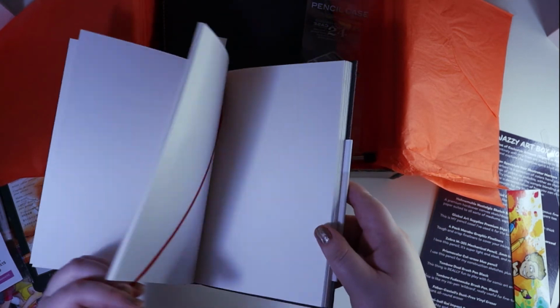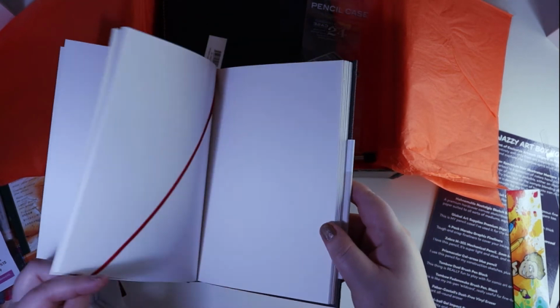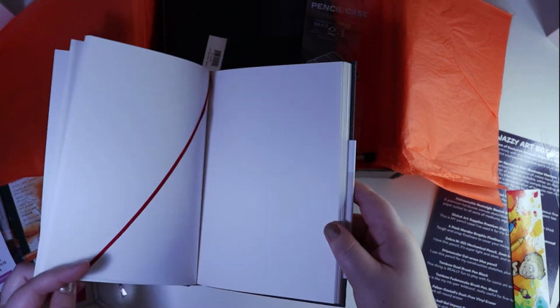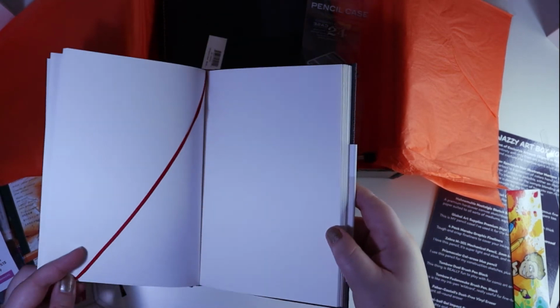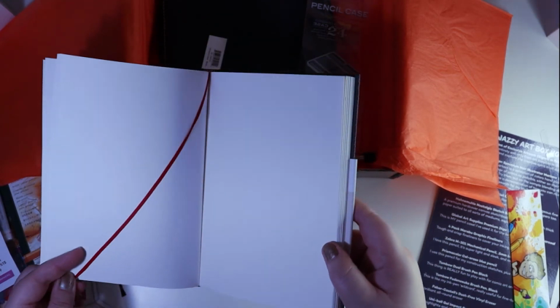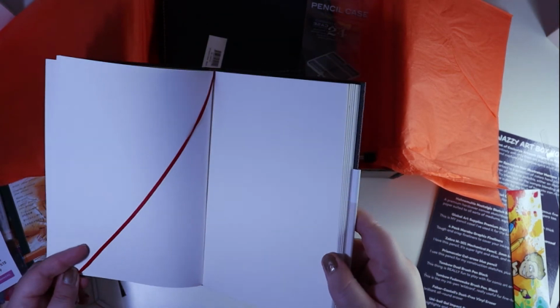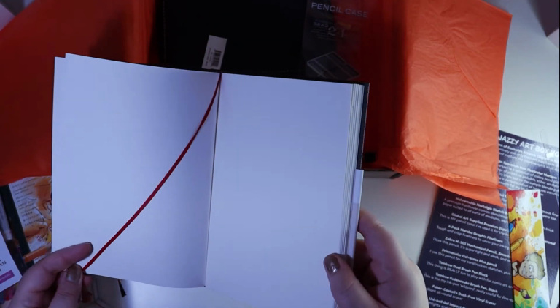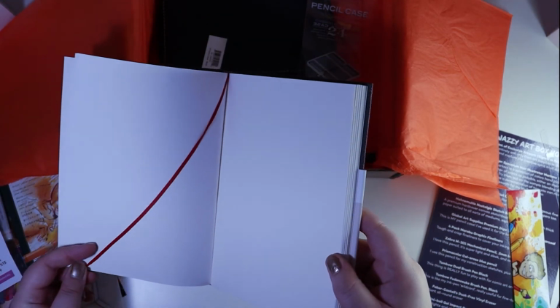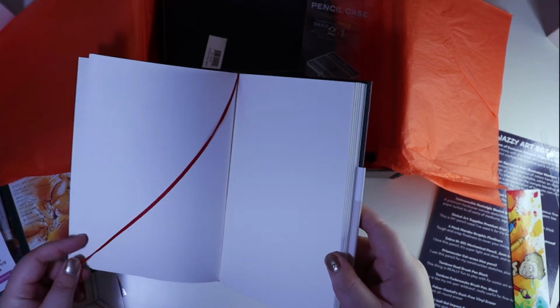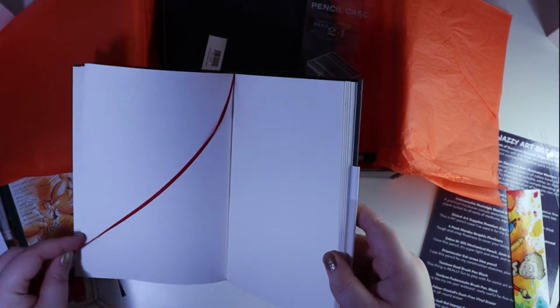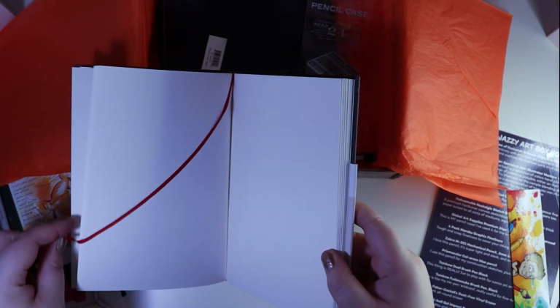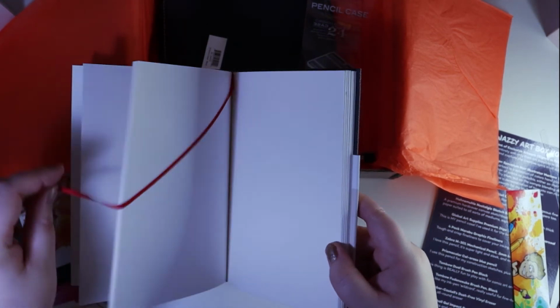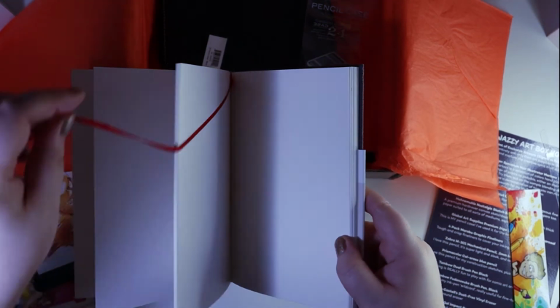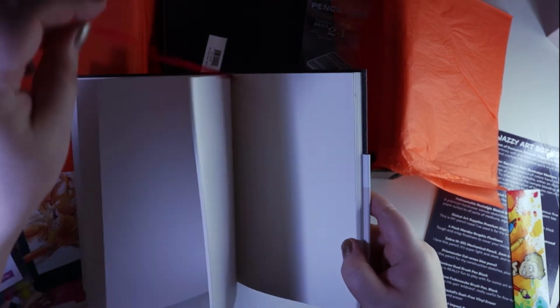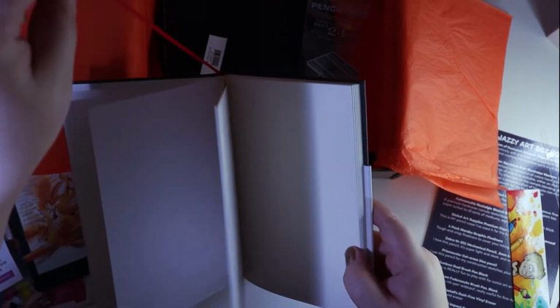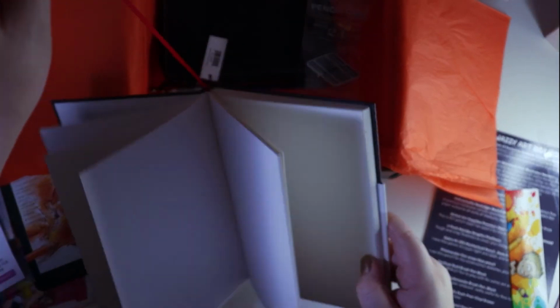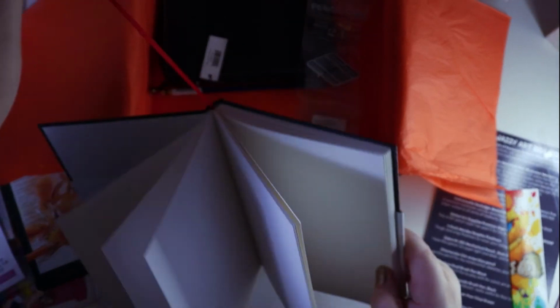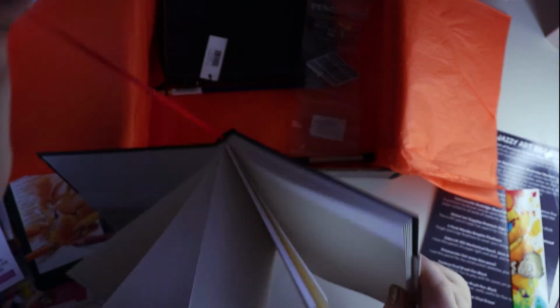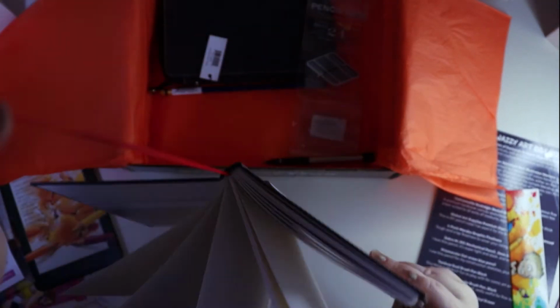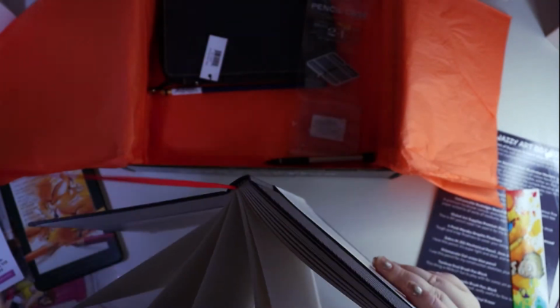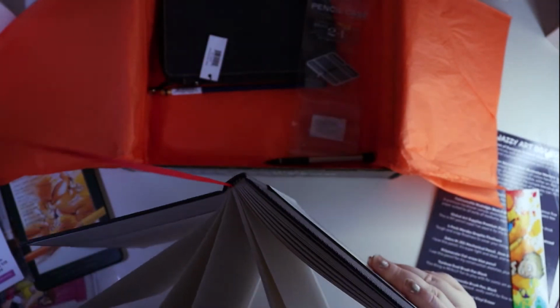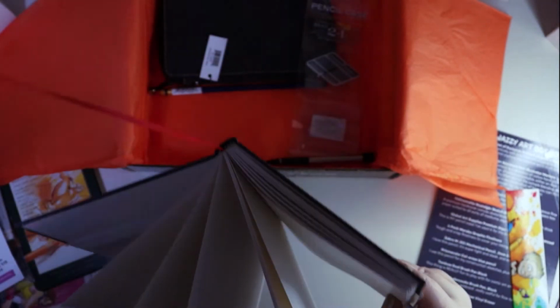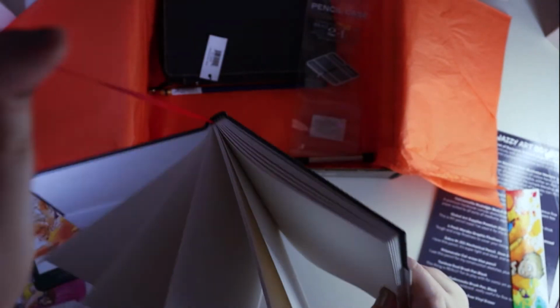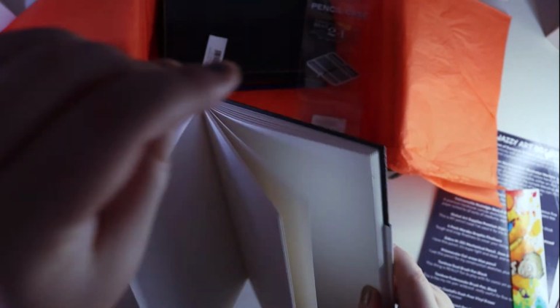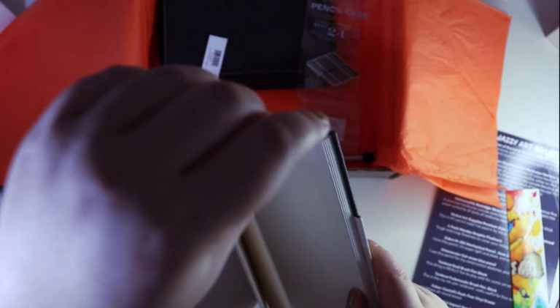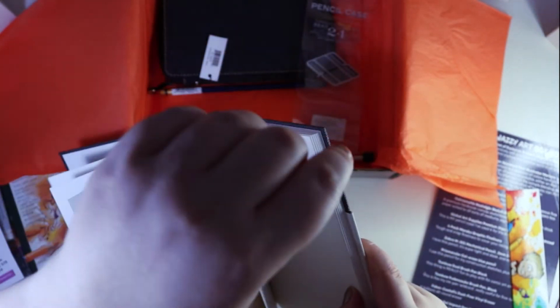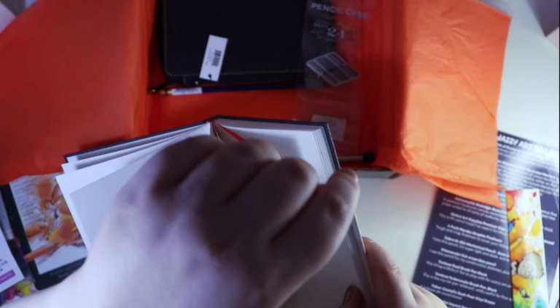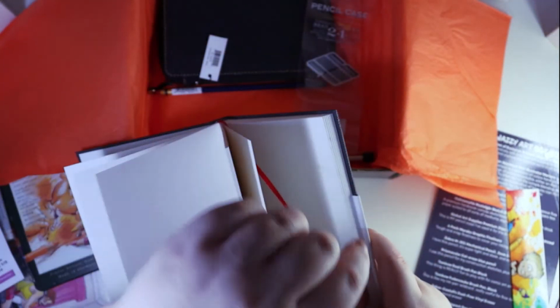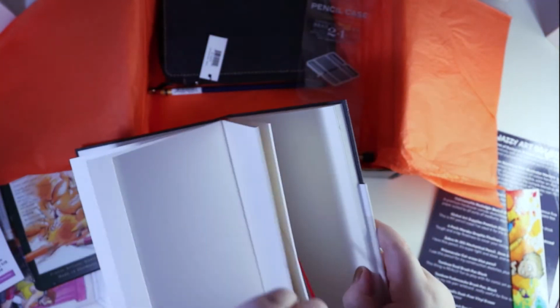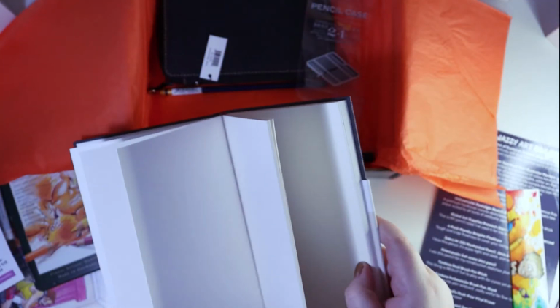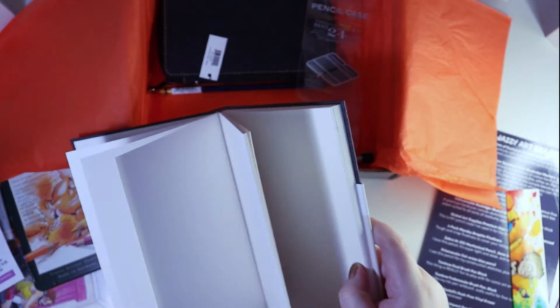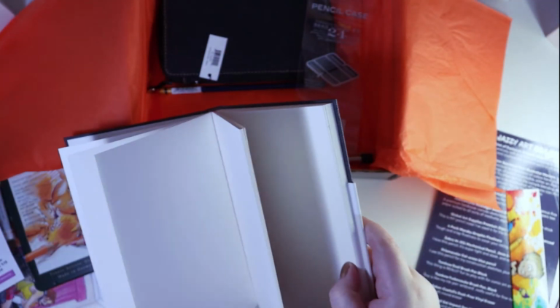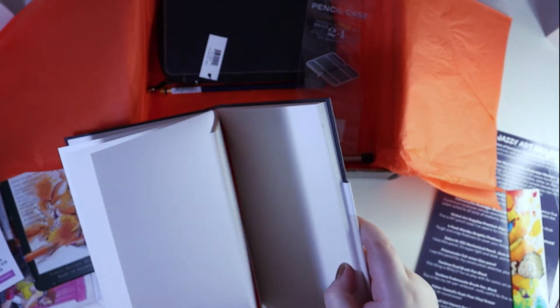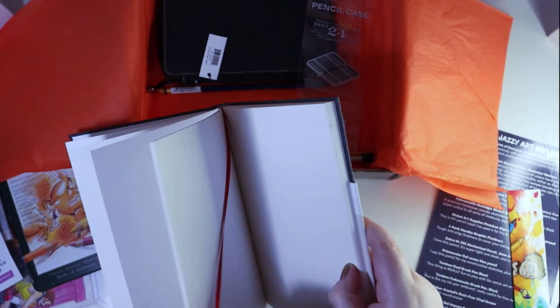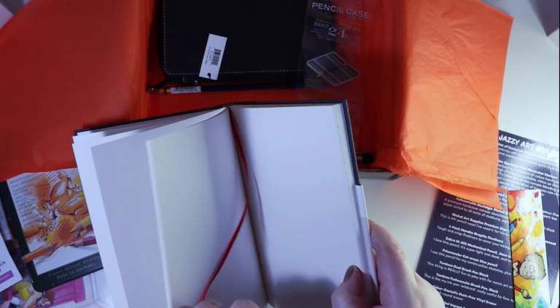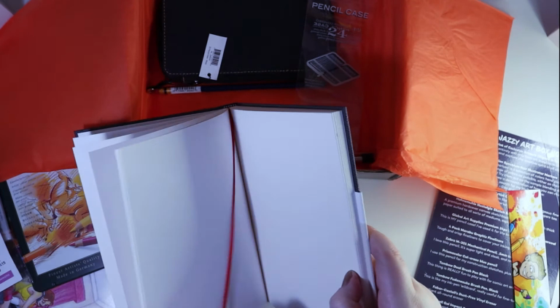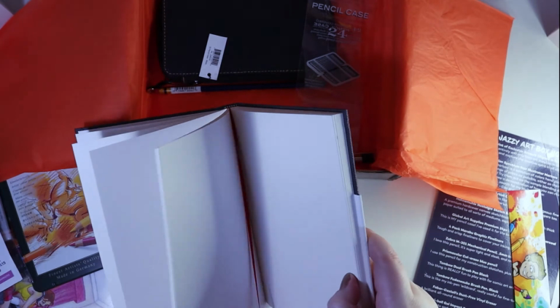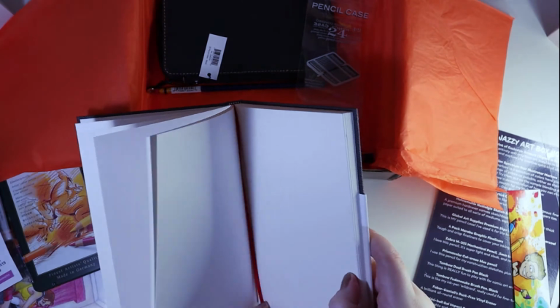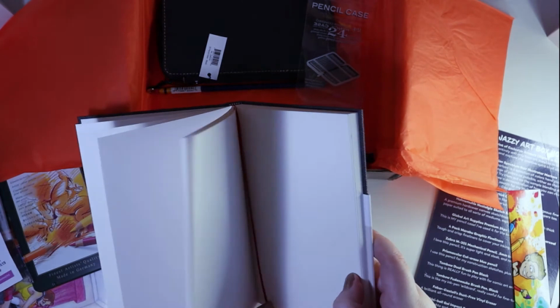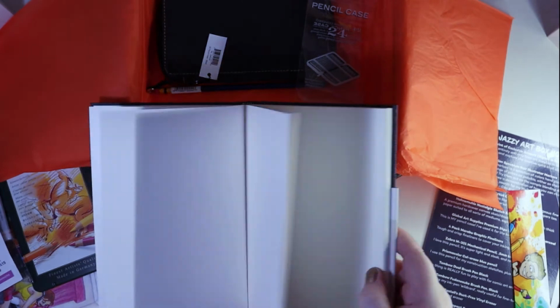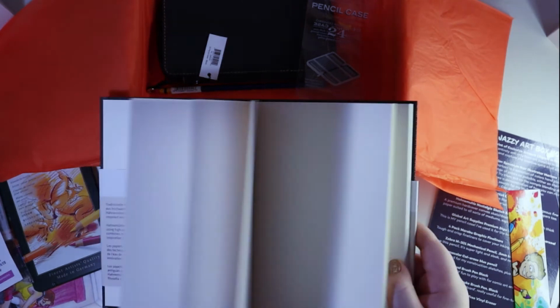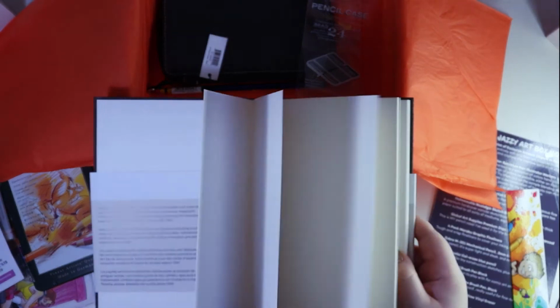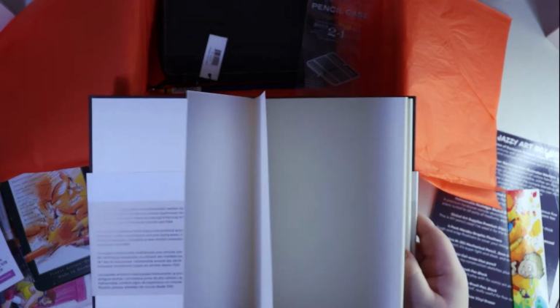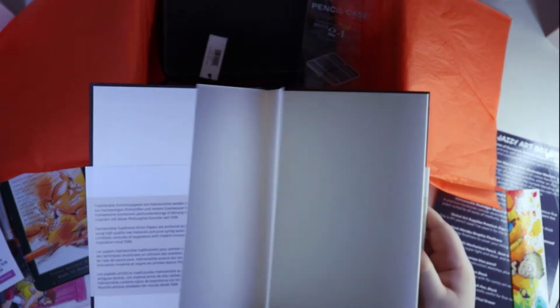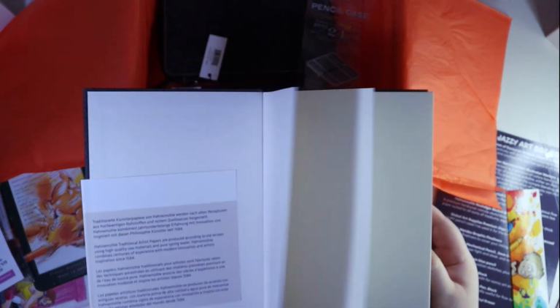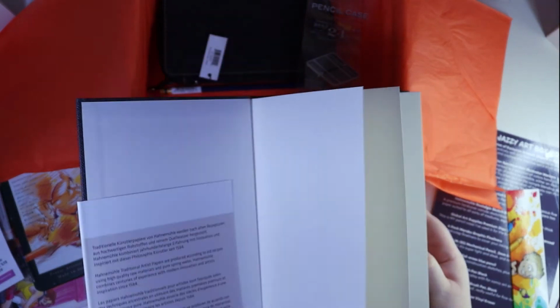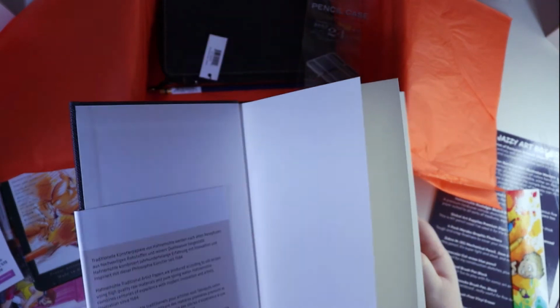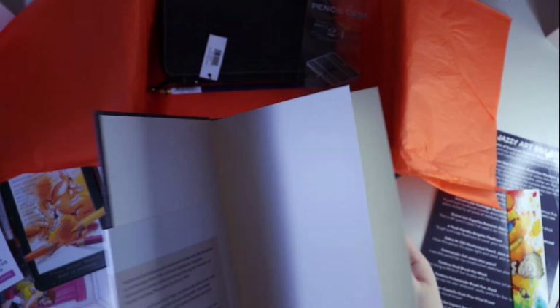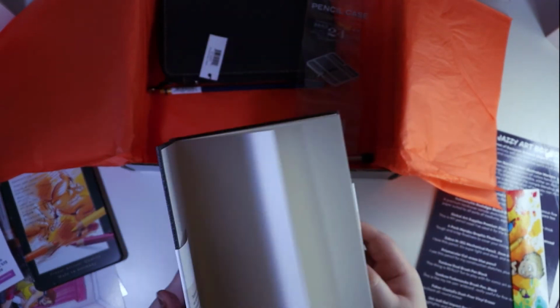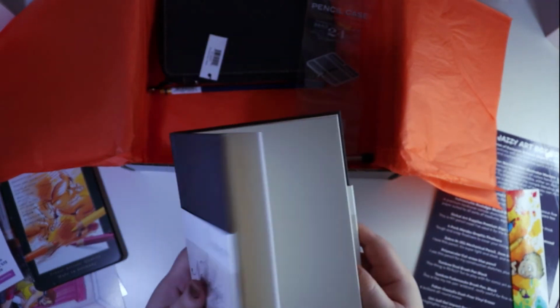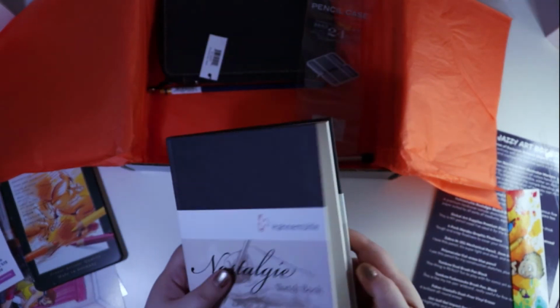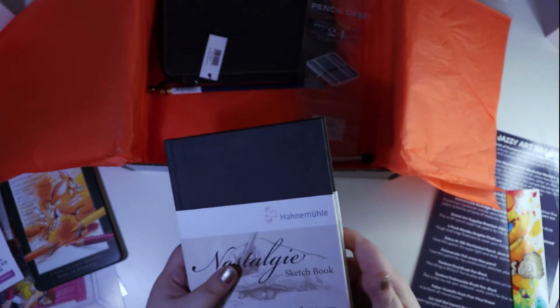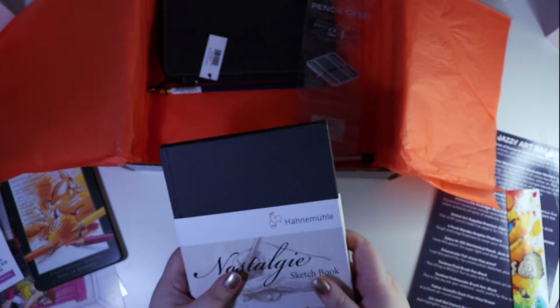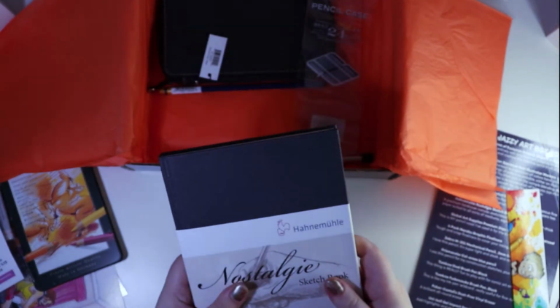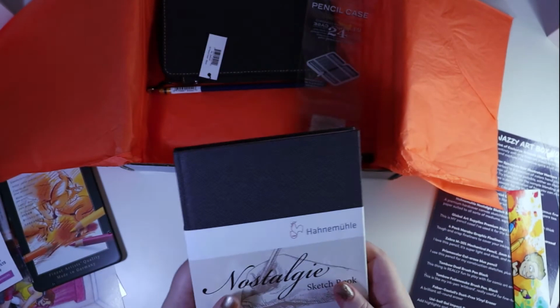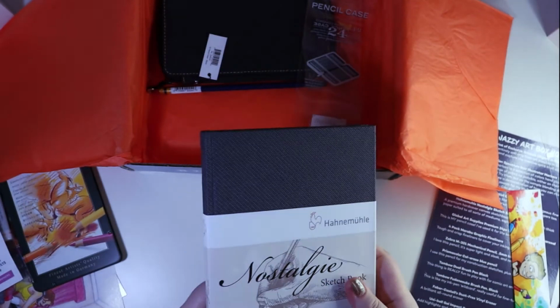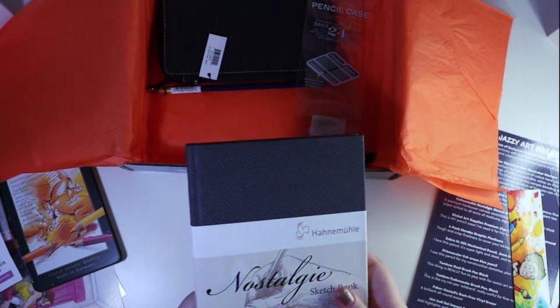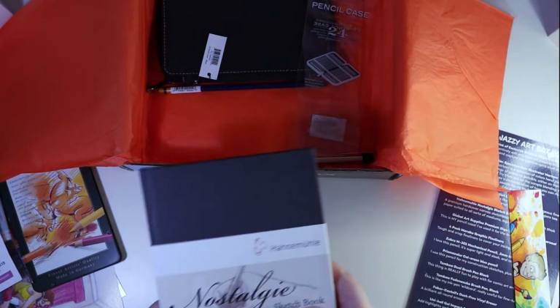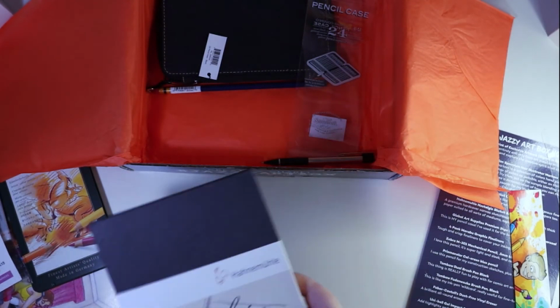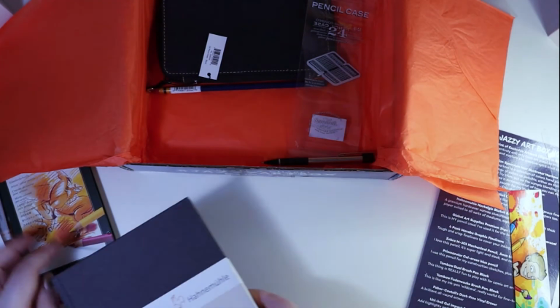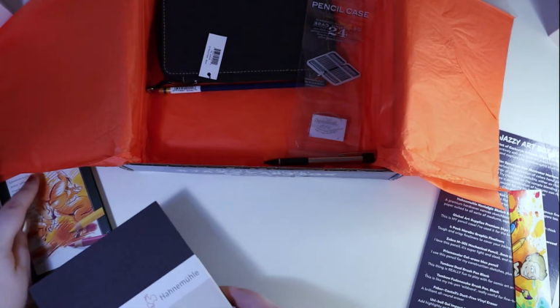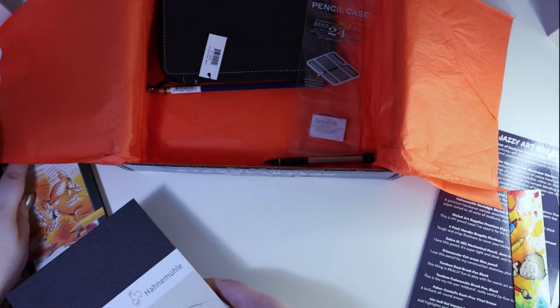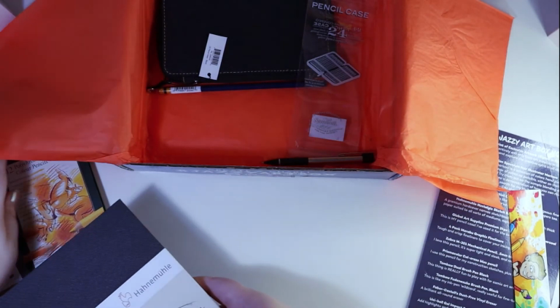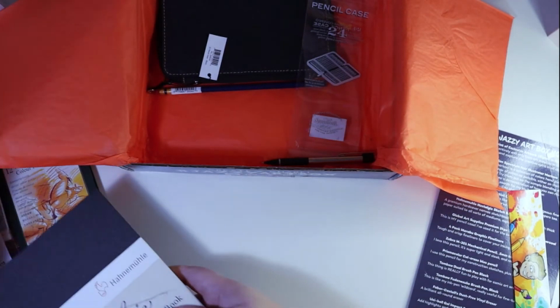It's also got a nice little bookmark doohickey, so that's cool. Yeah, that's nice.